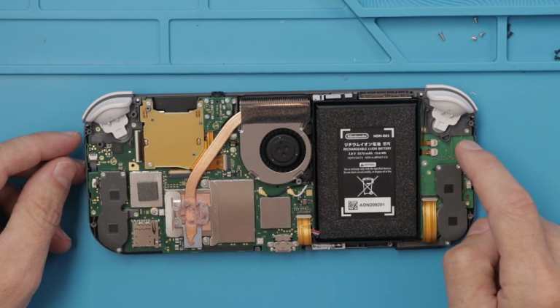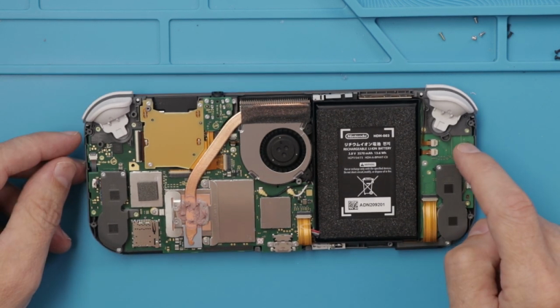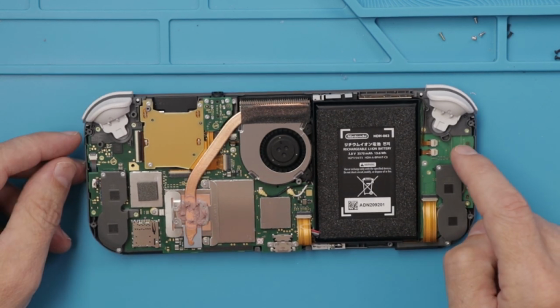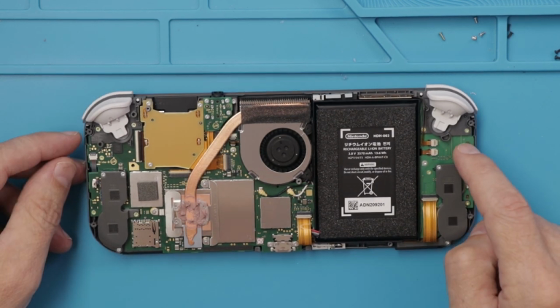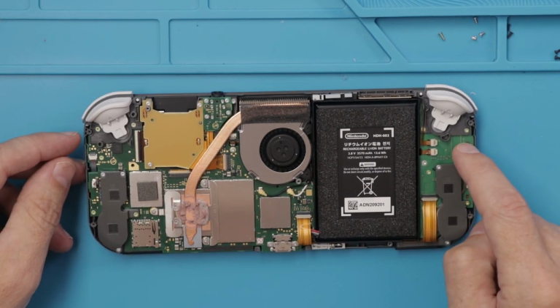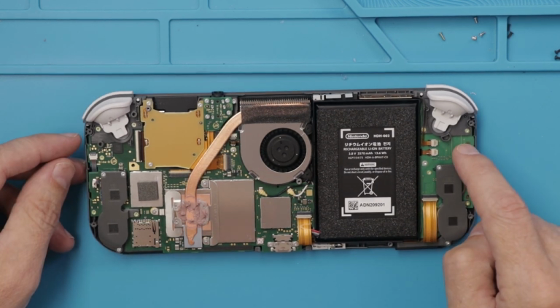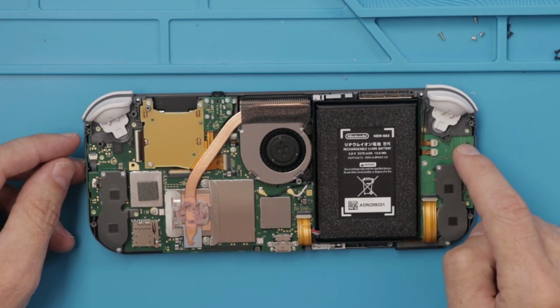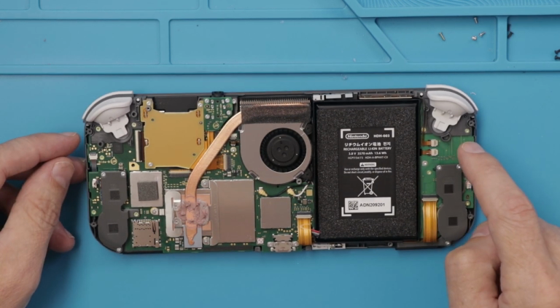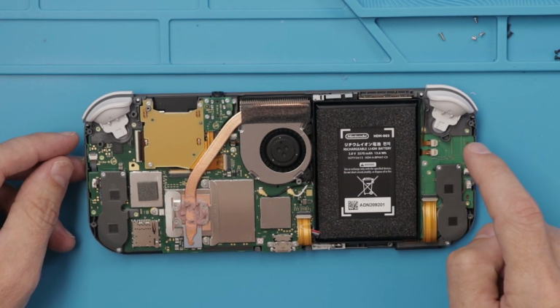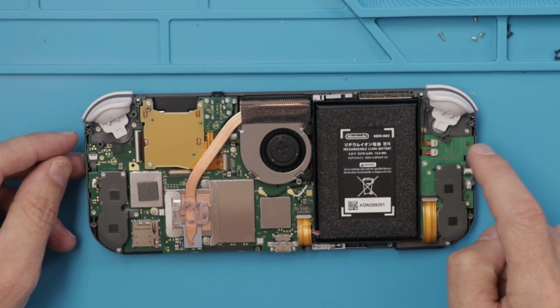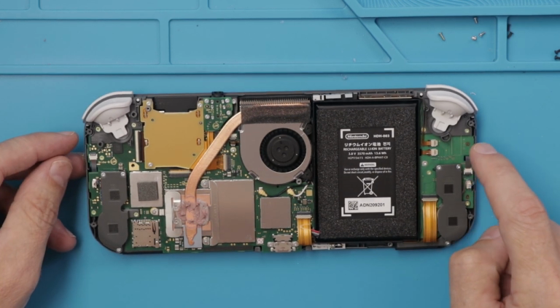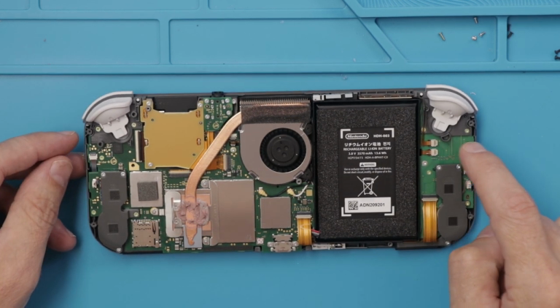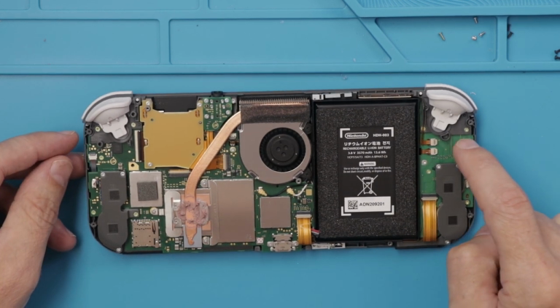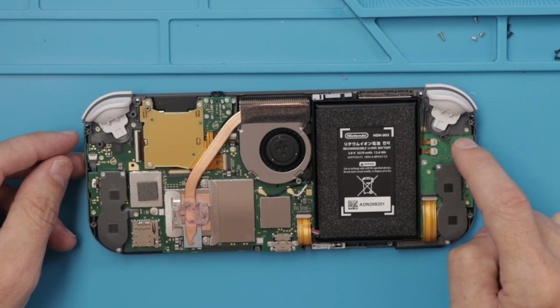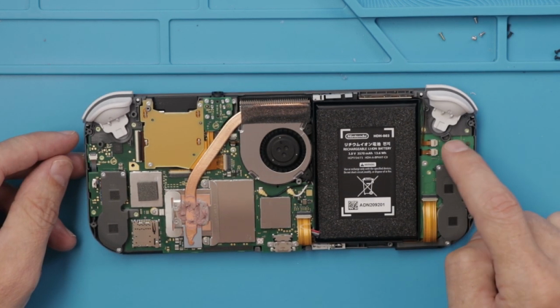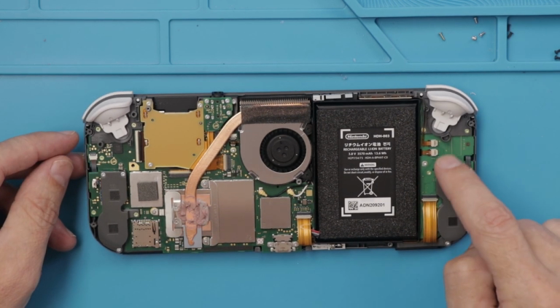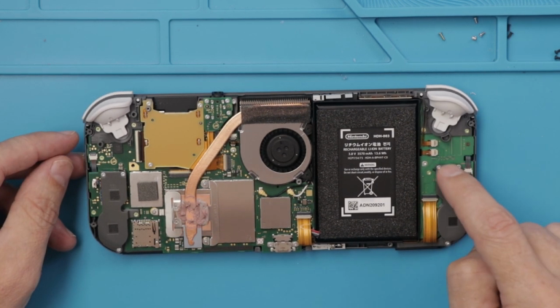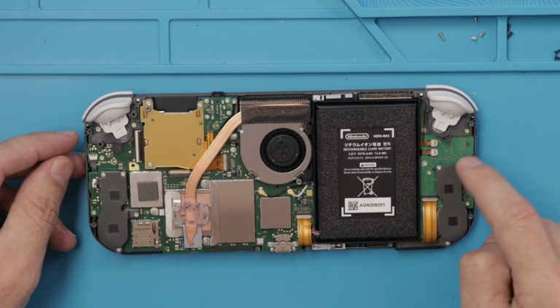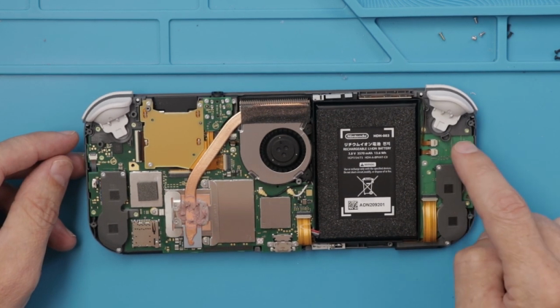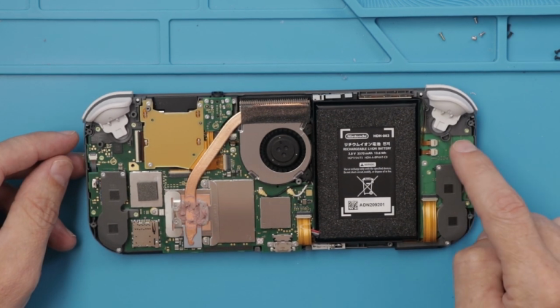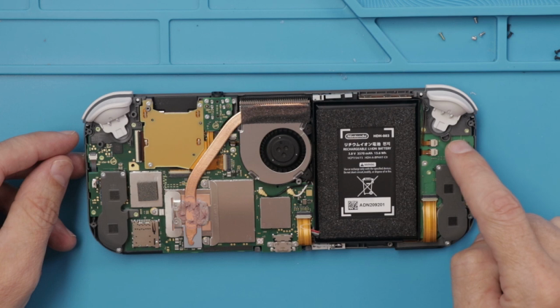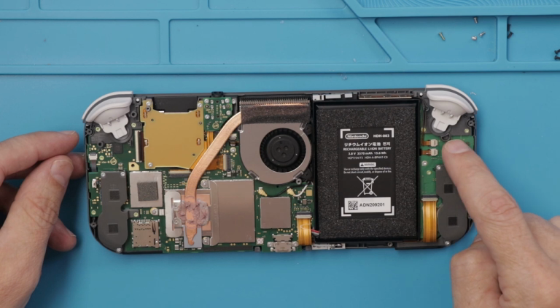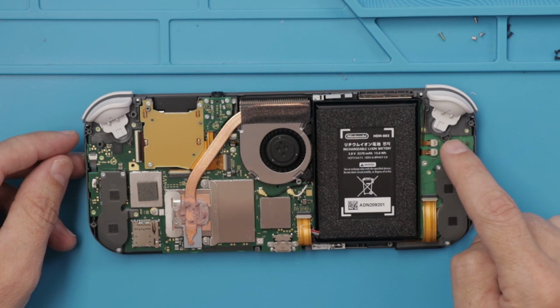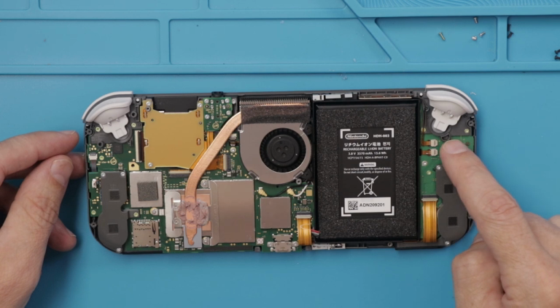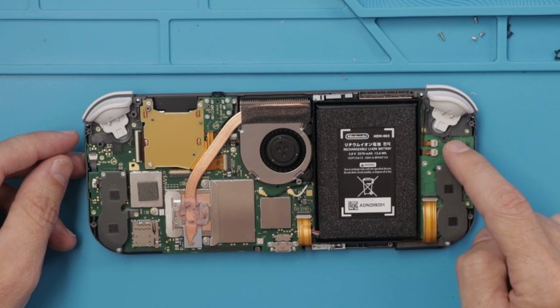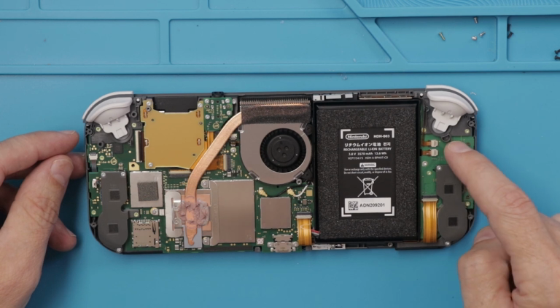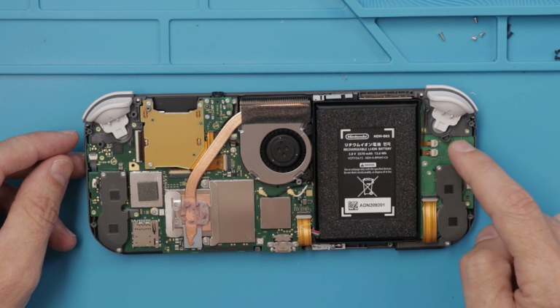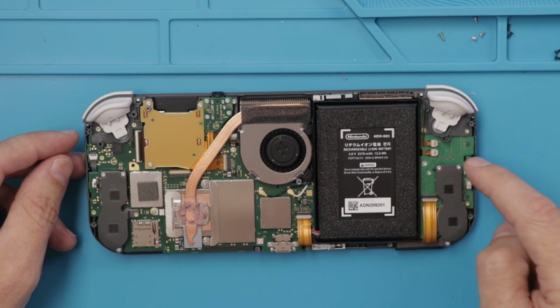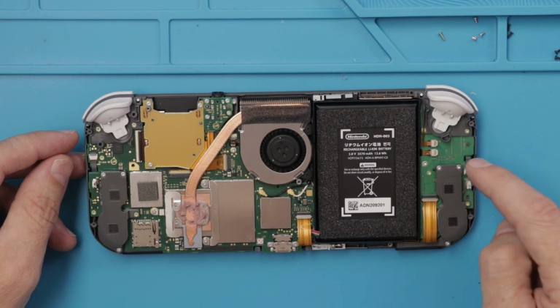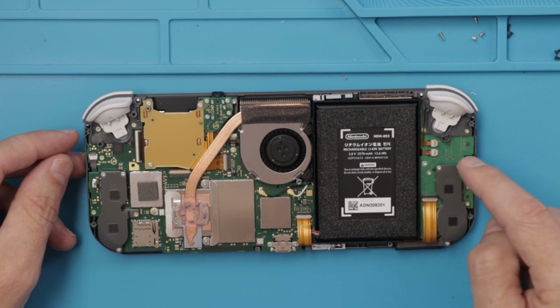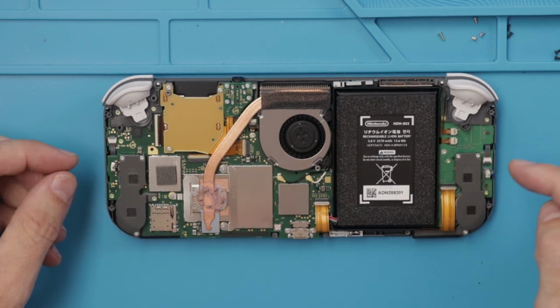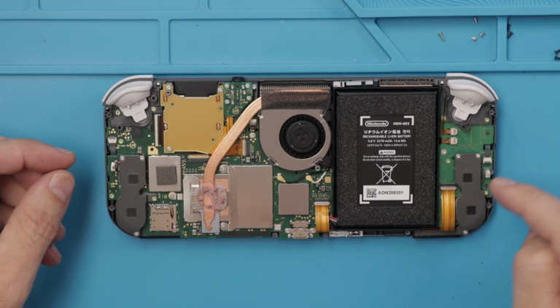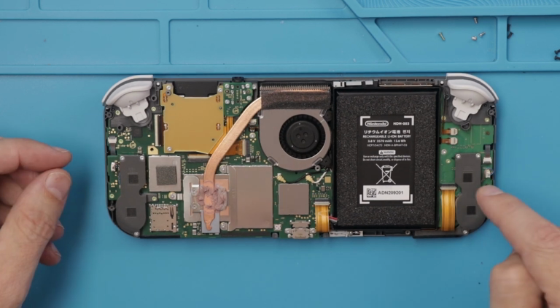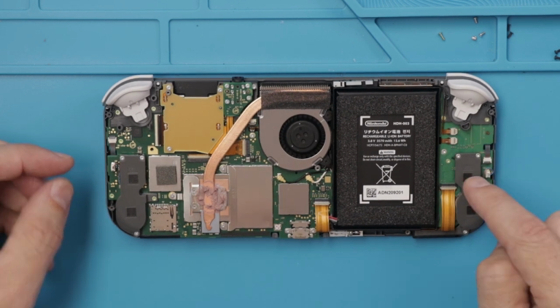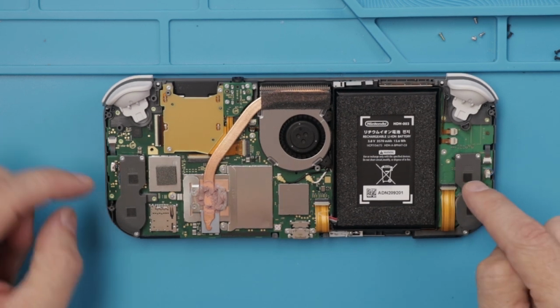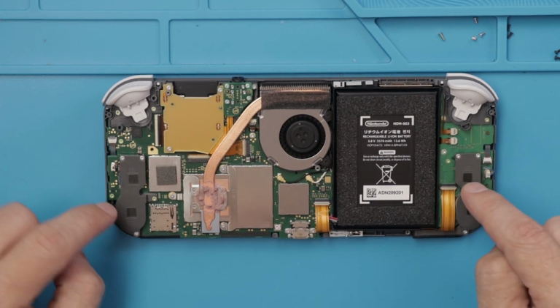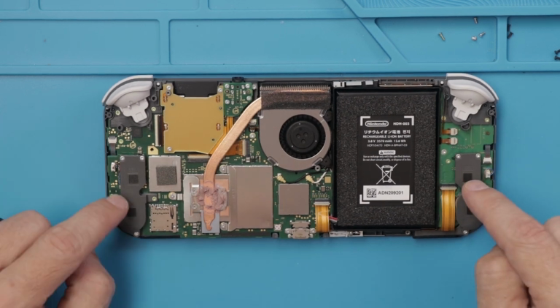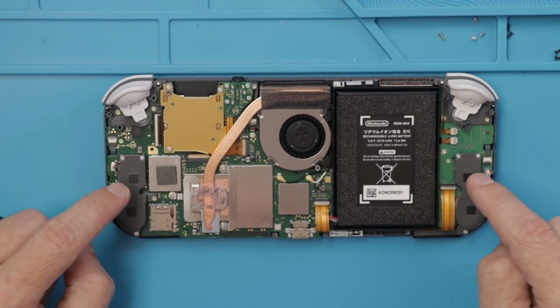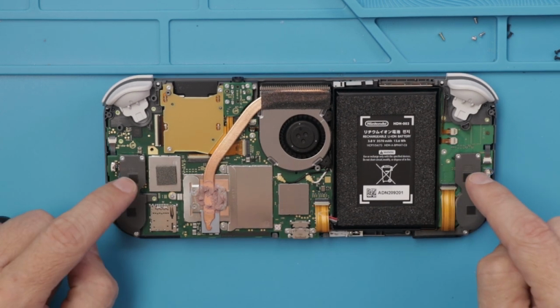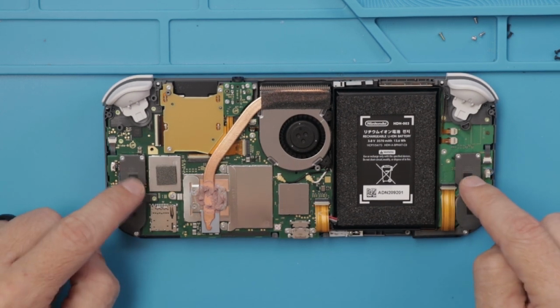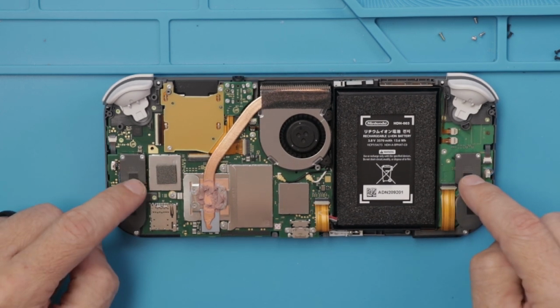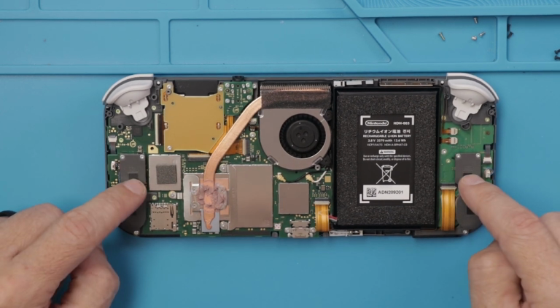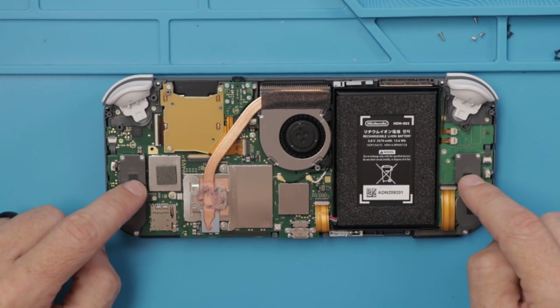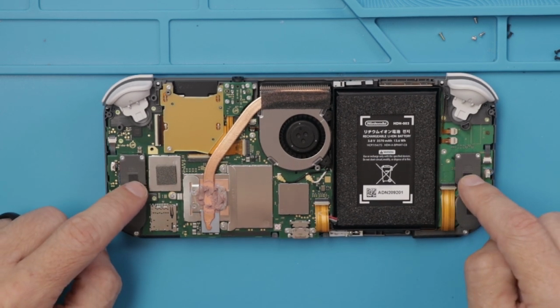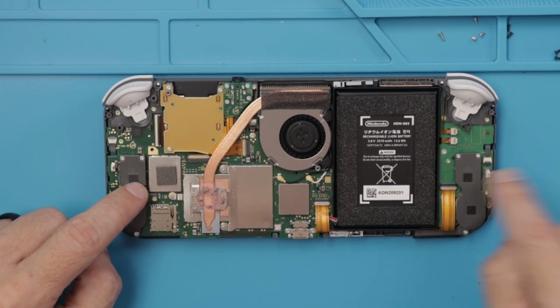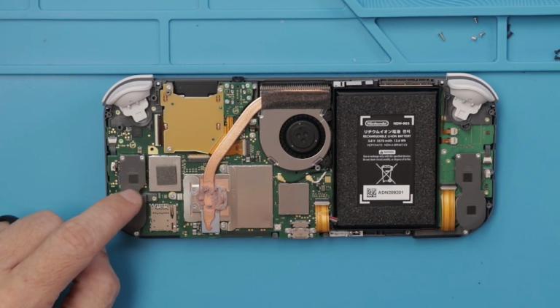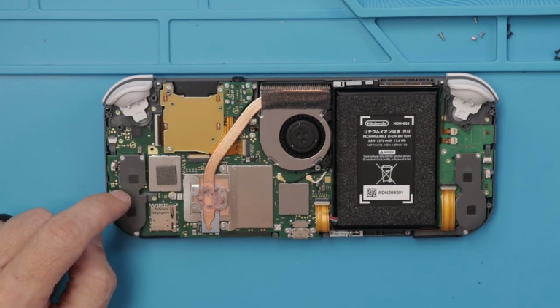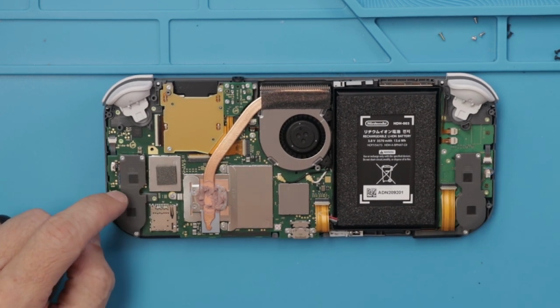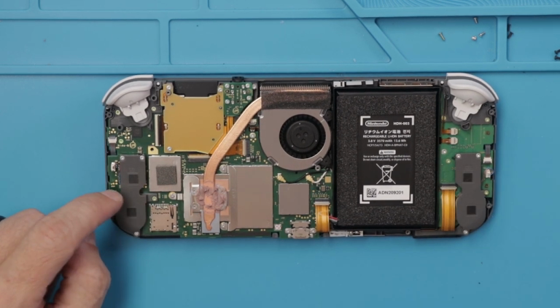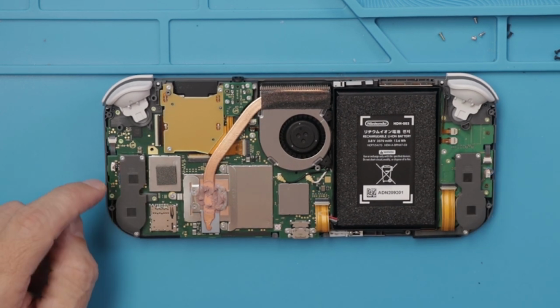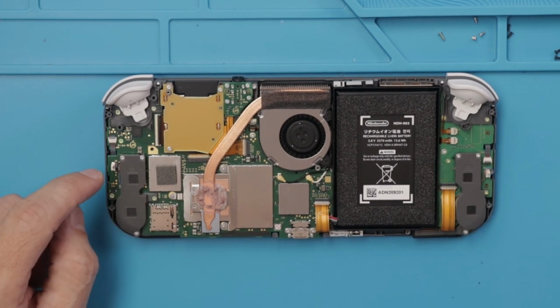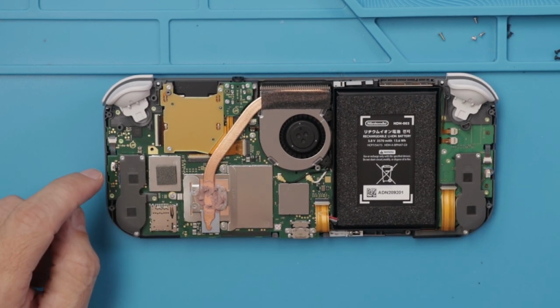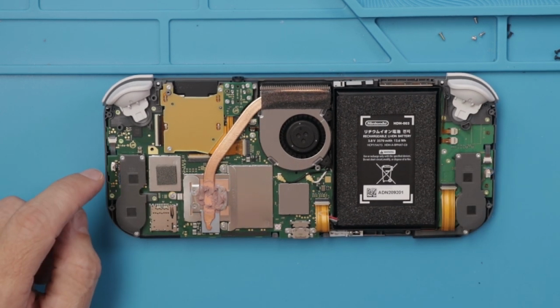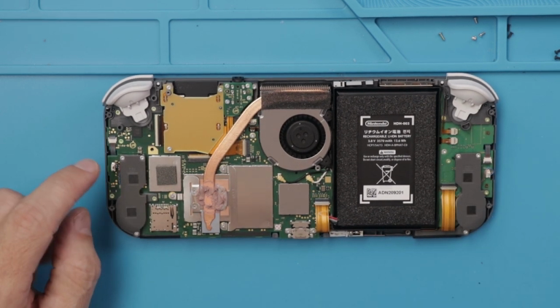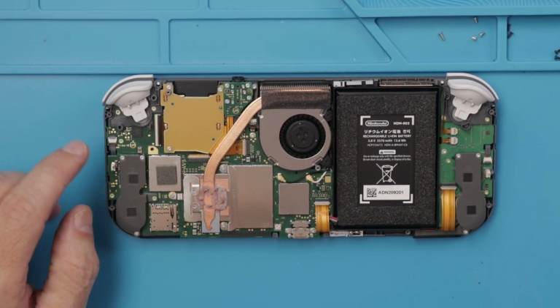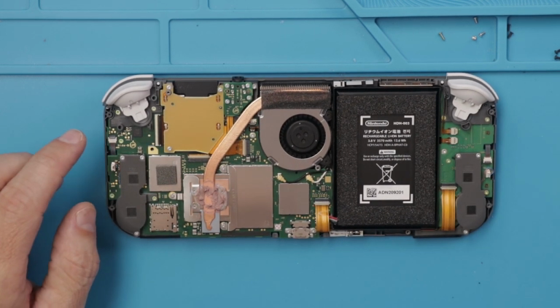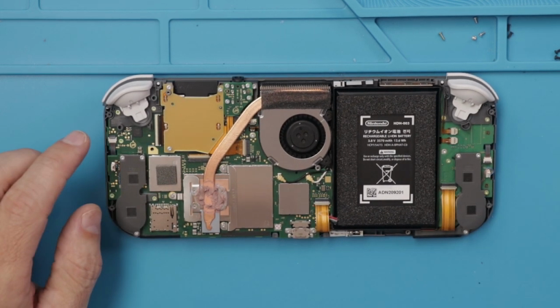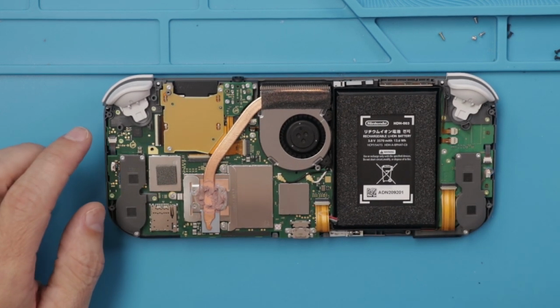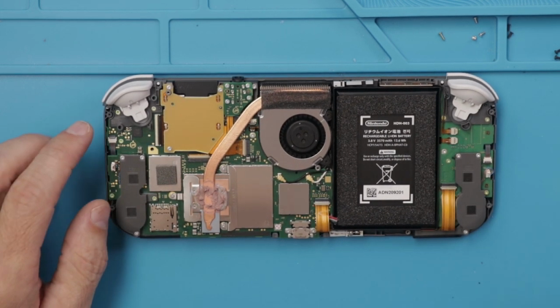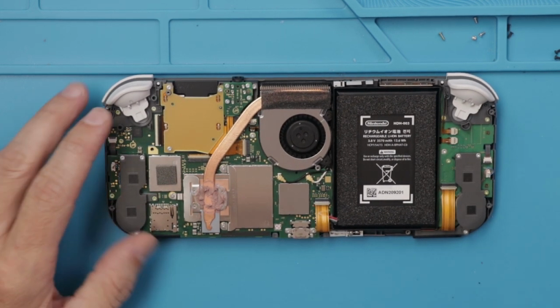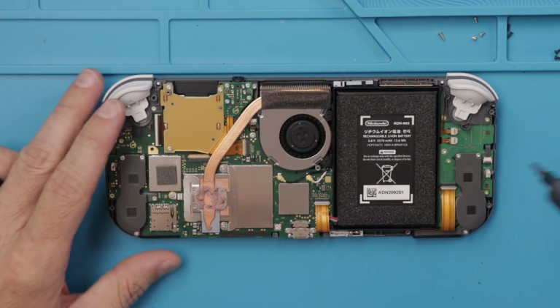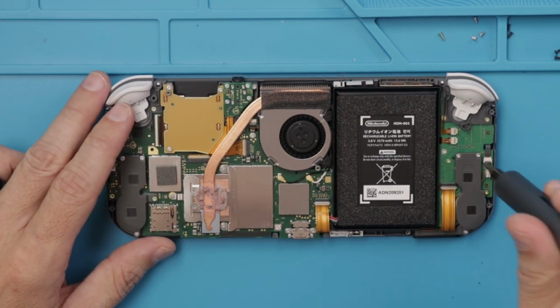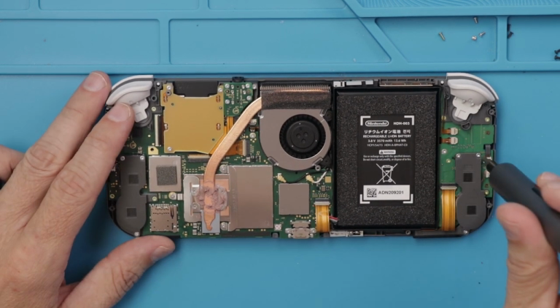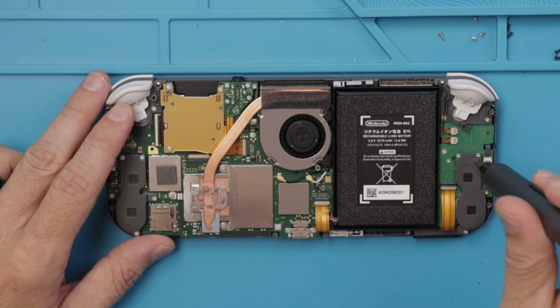I do see that there is a separate motherboard over here, so next let's take these gray covers off and see what's under there.